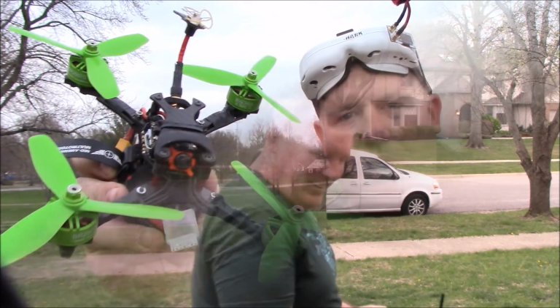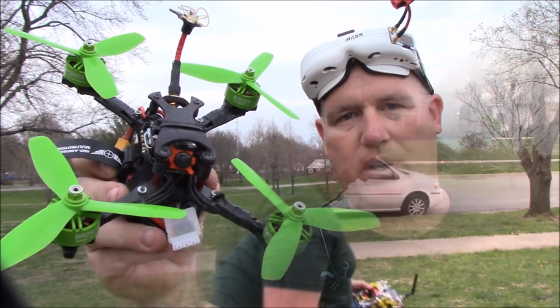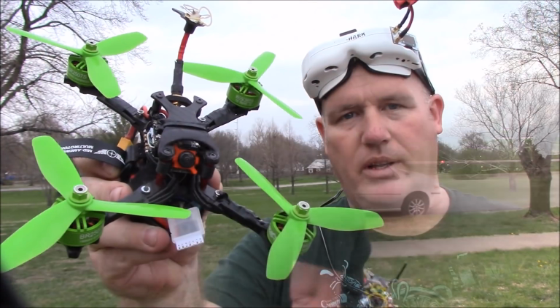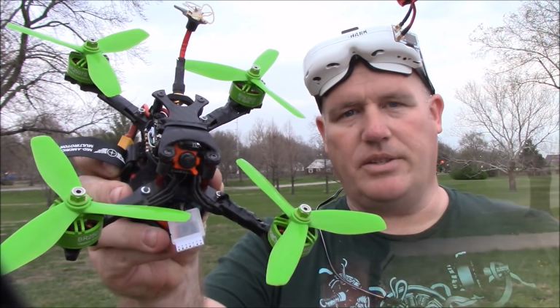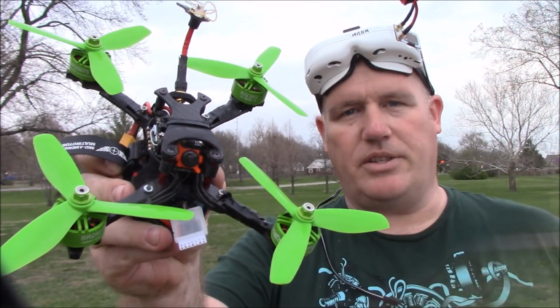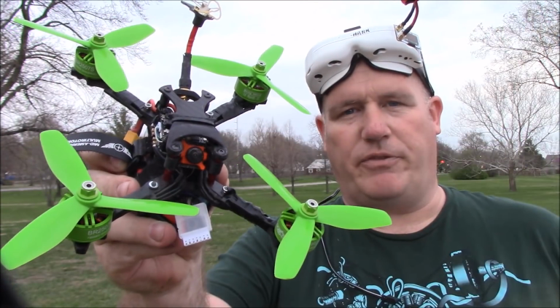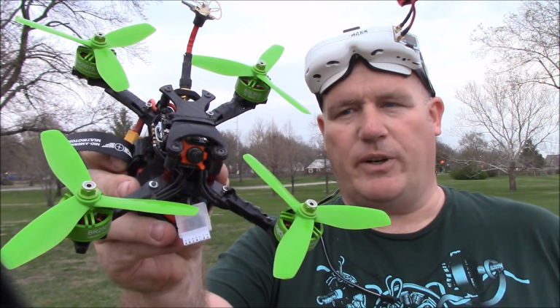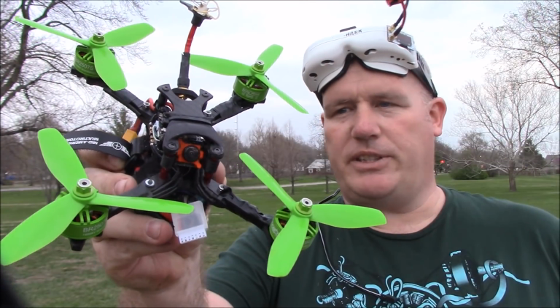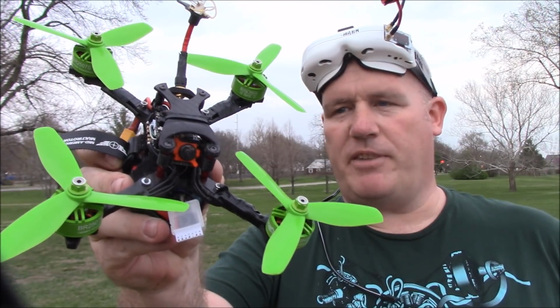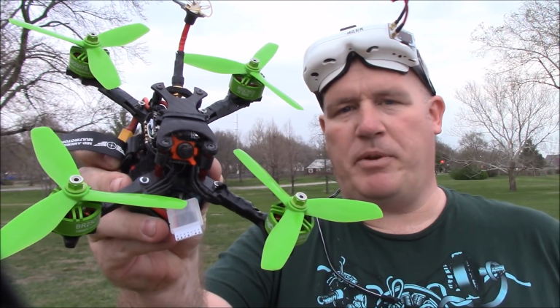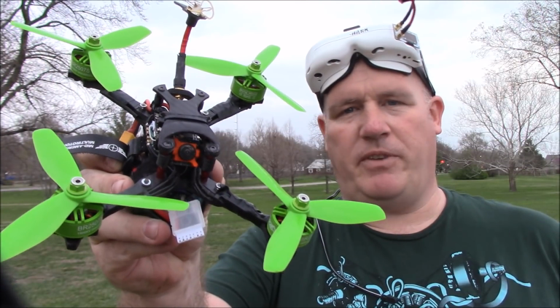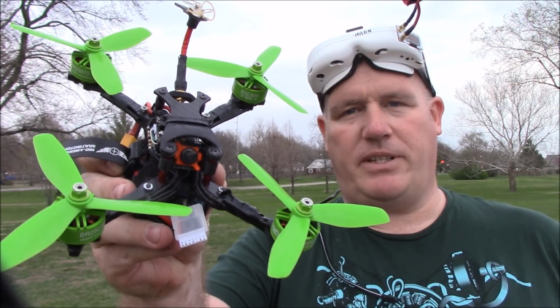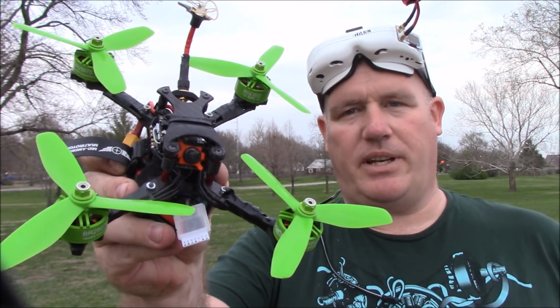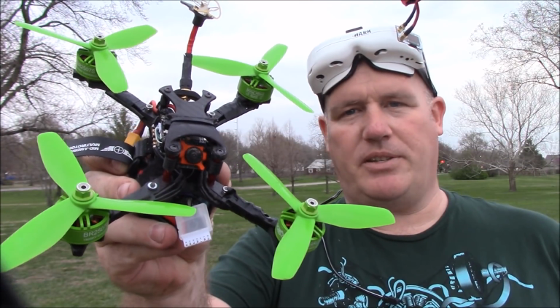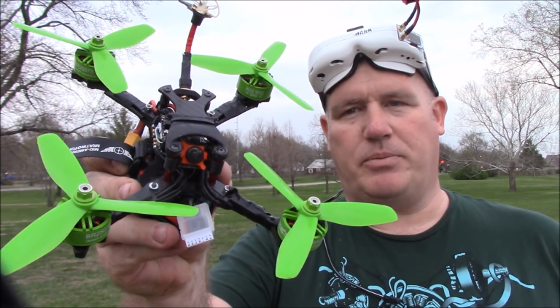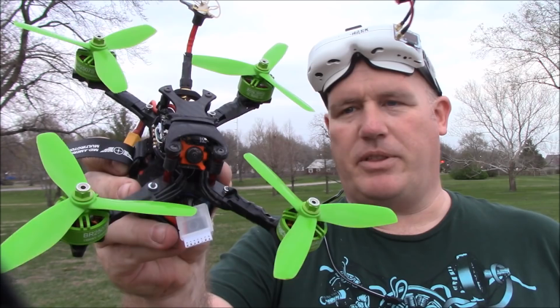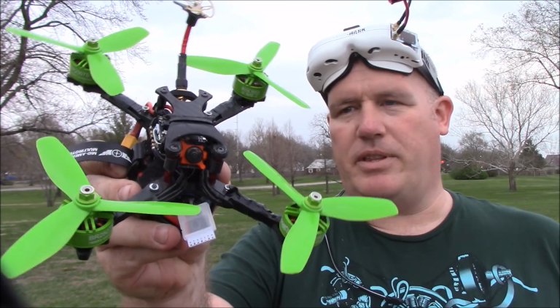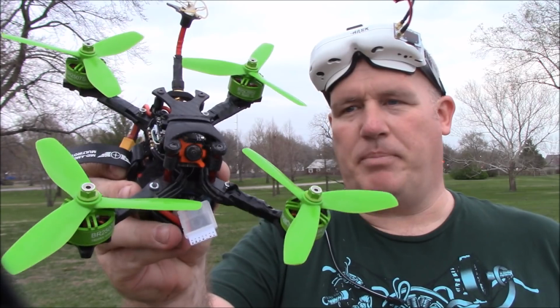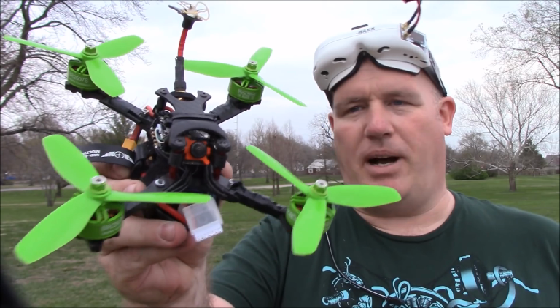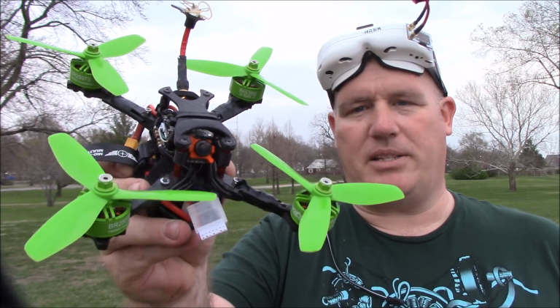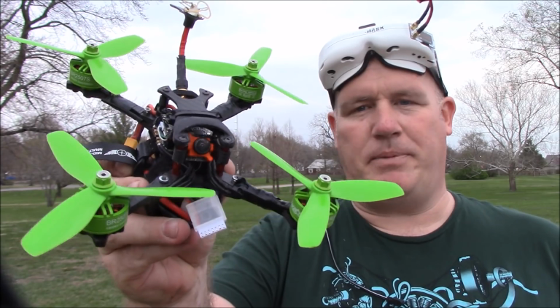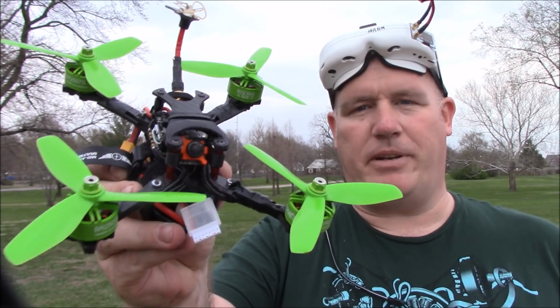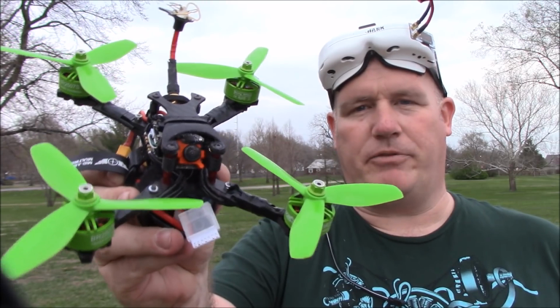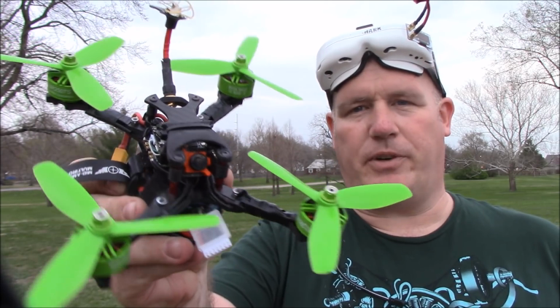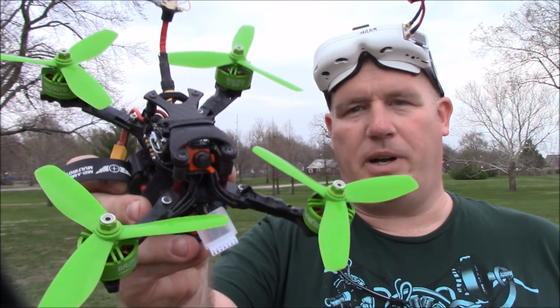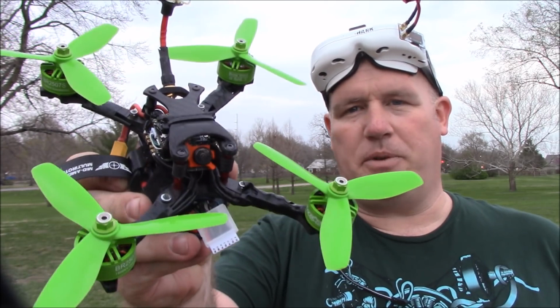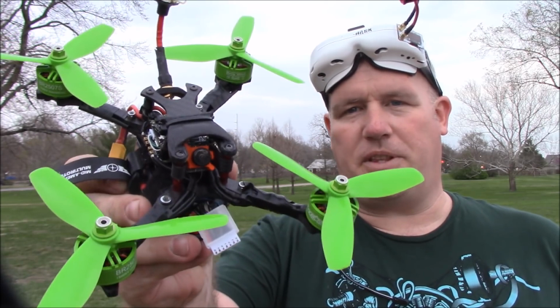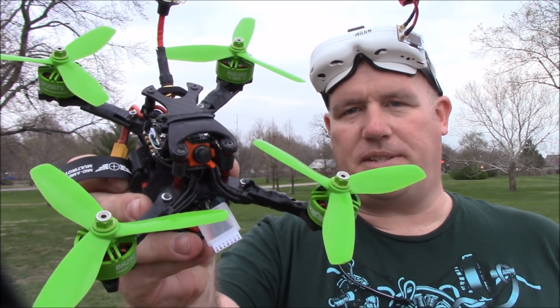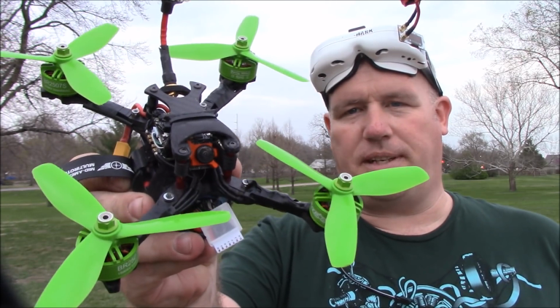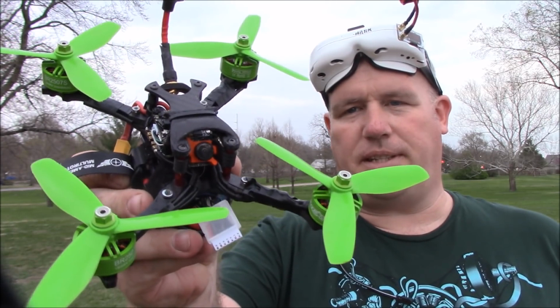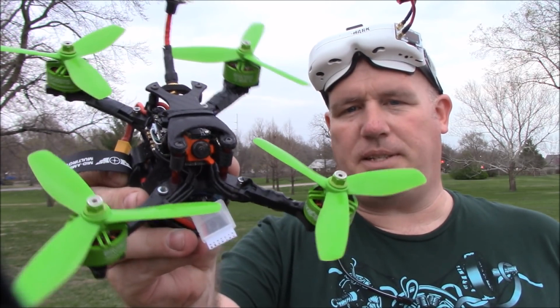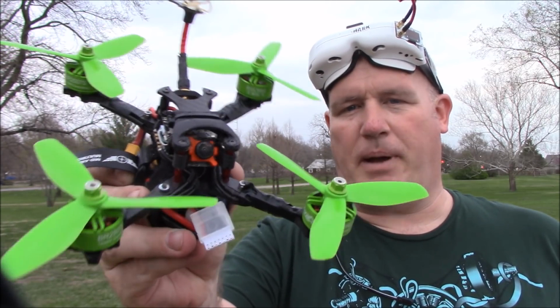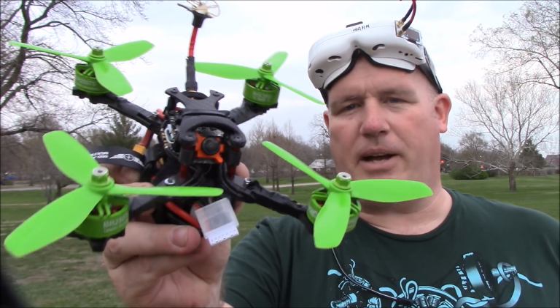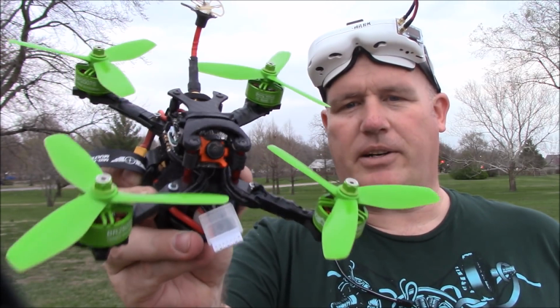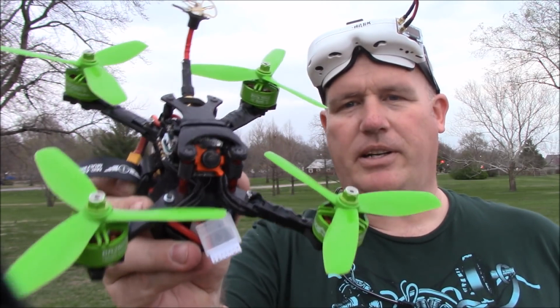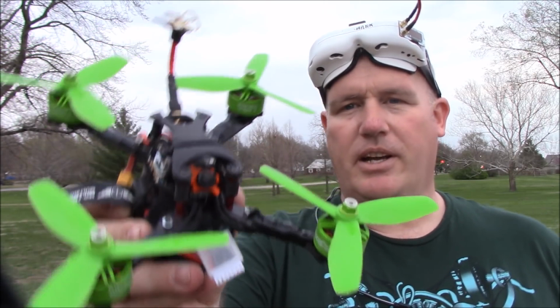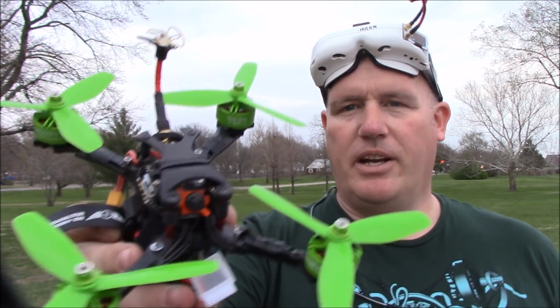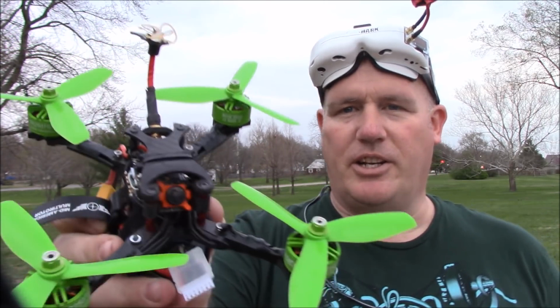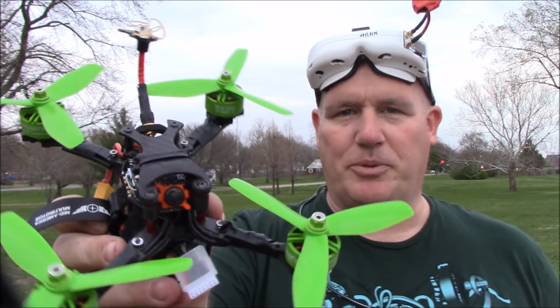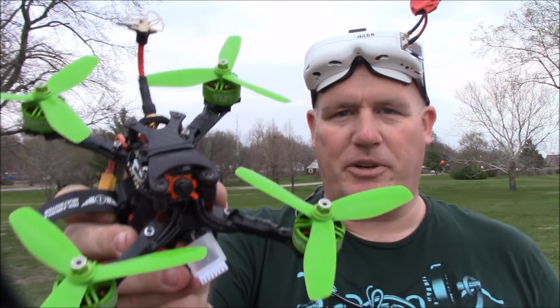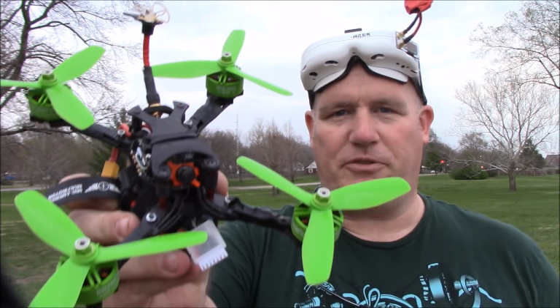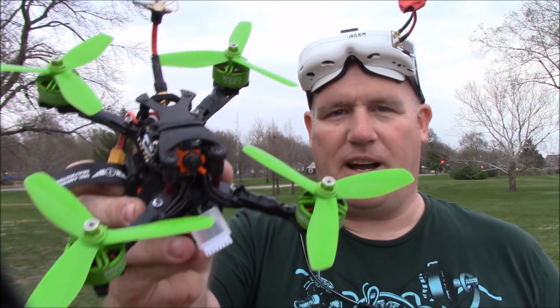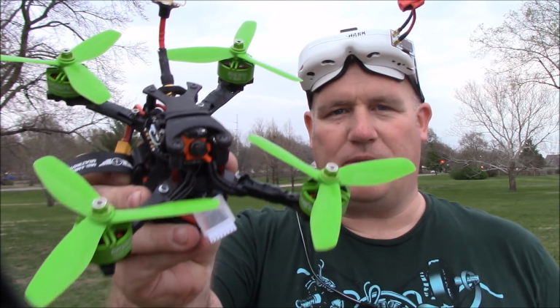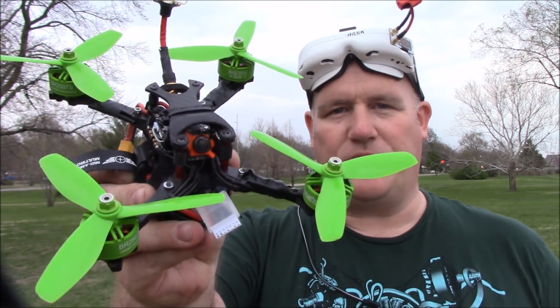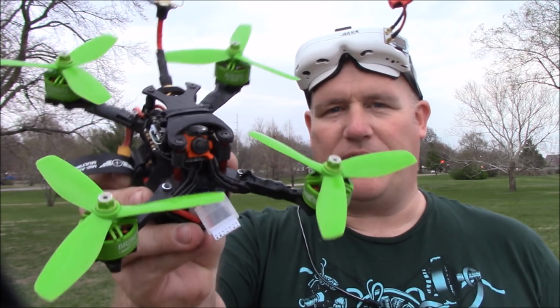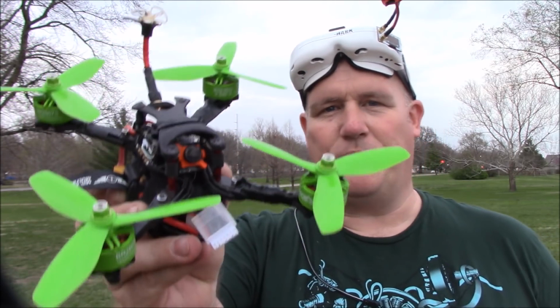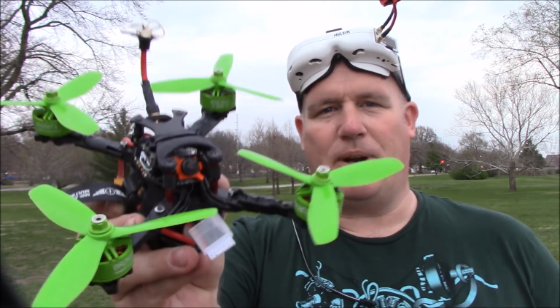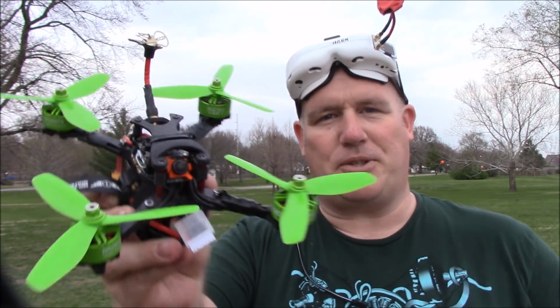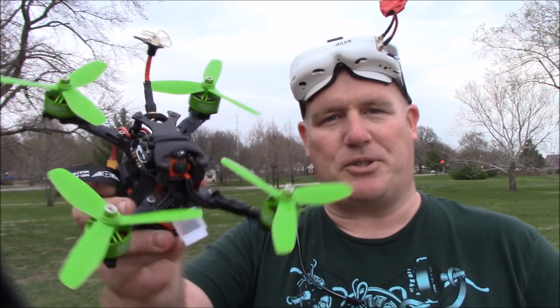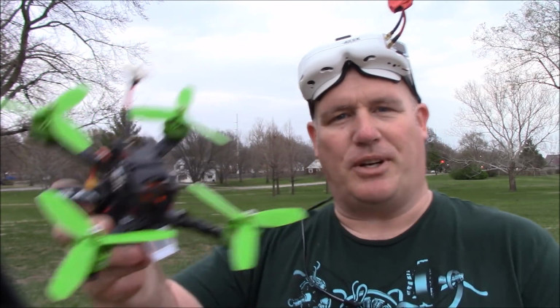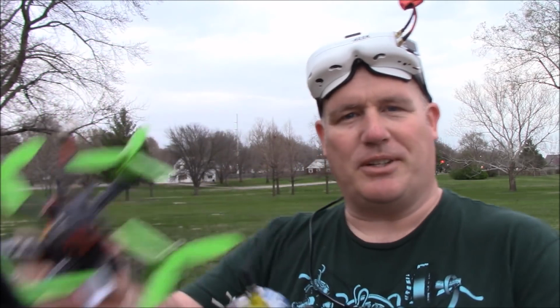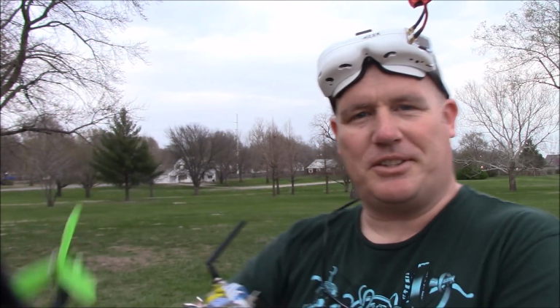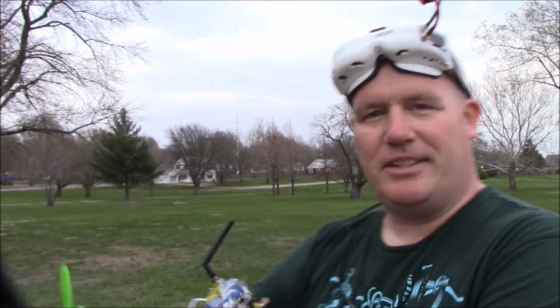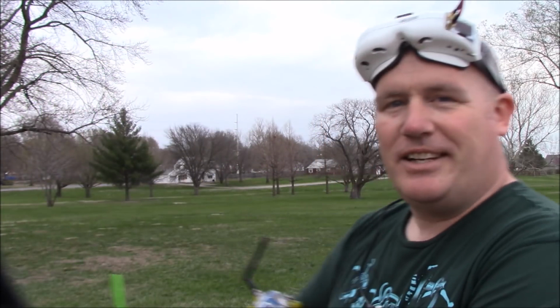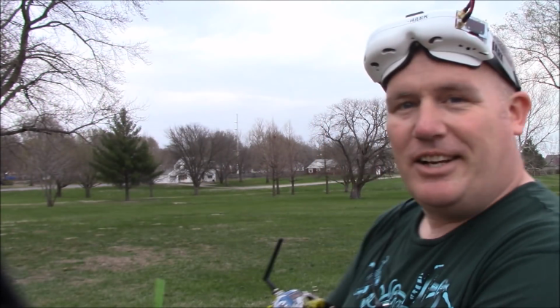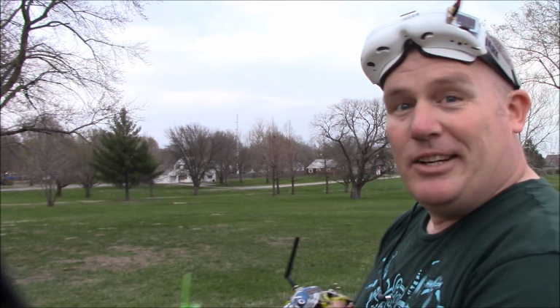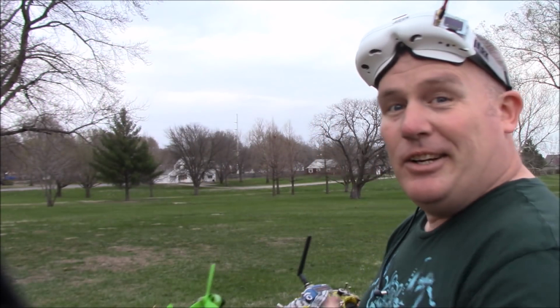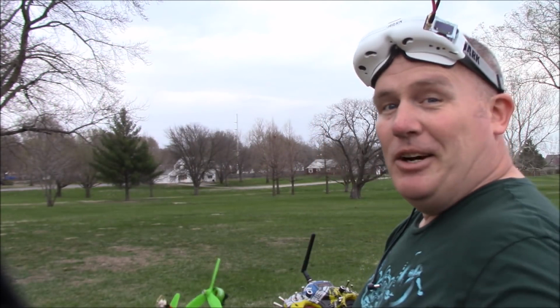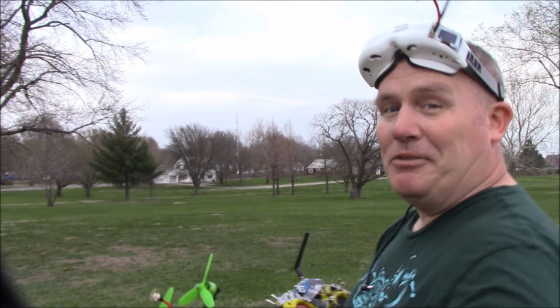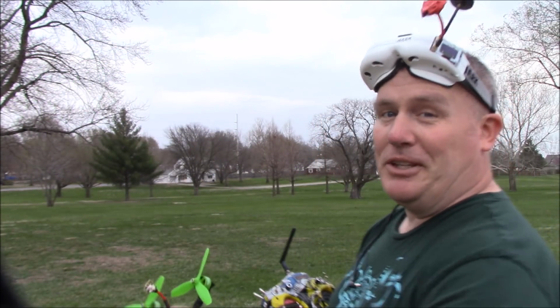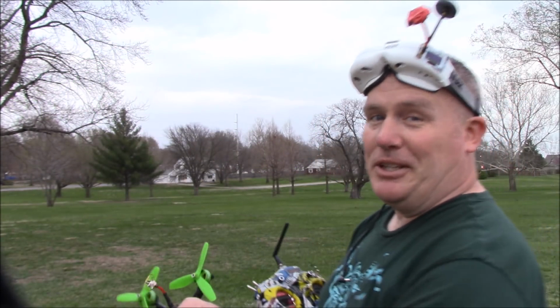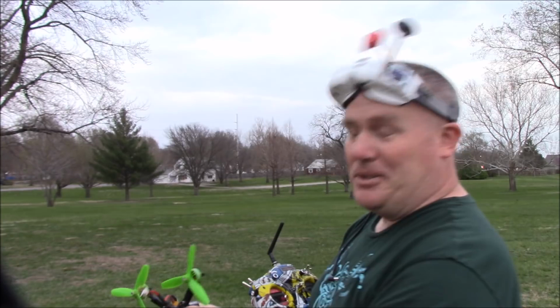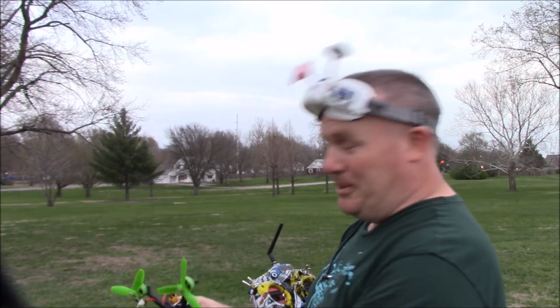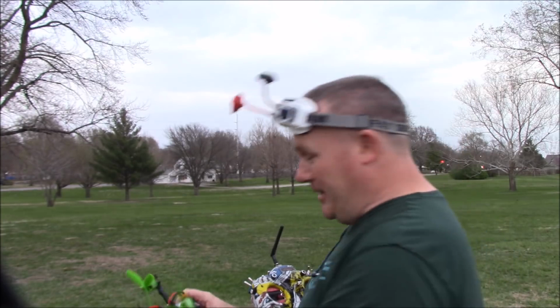This is the first FPV test with the Boss Medium frame with the 6S battery and the 2507 Racer Stars. Hopefully it goes well.